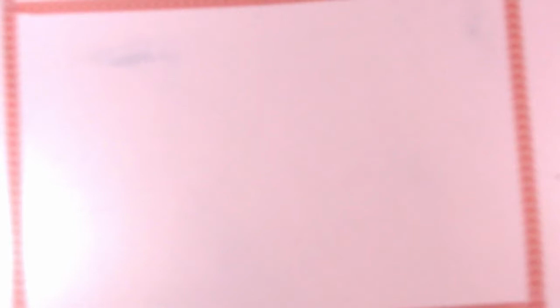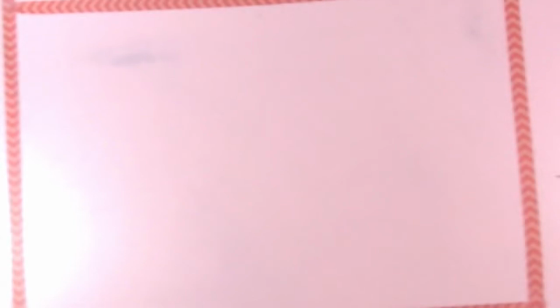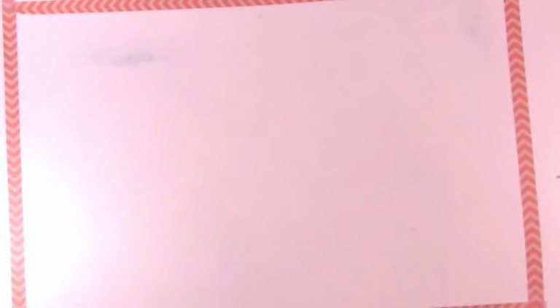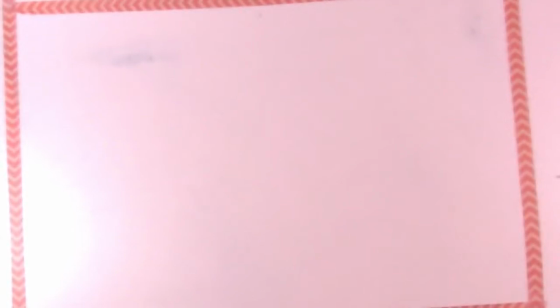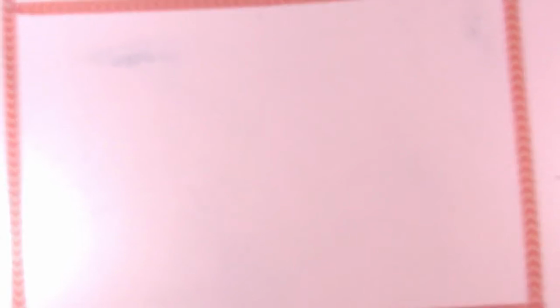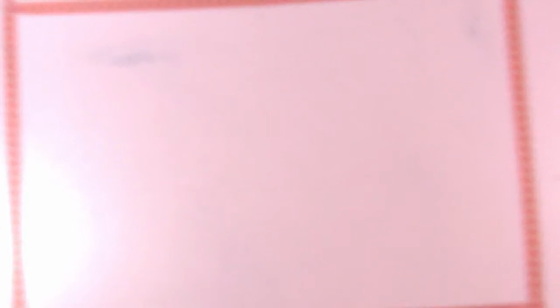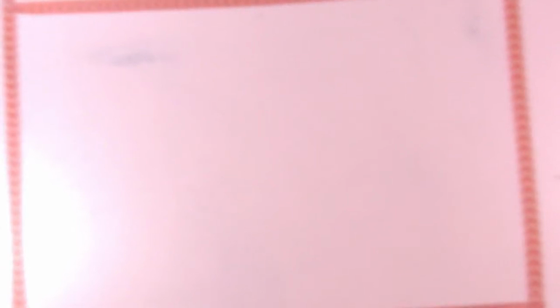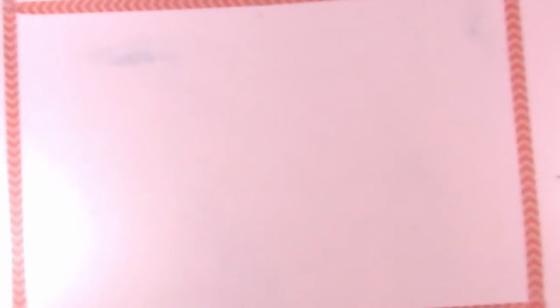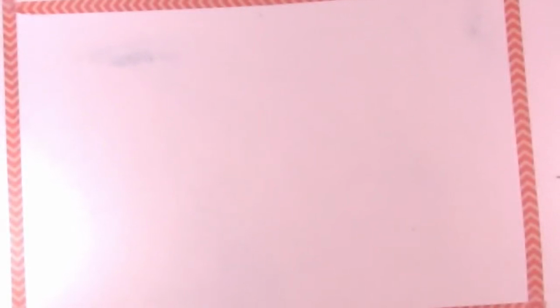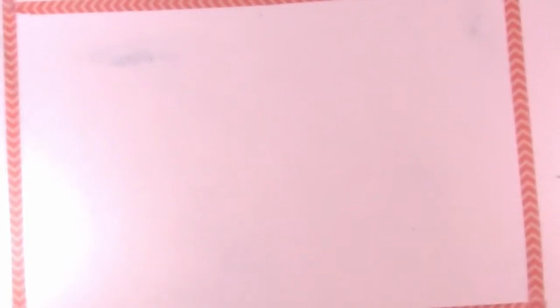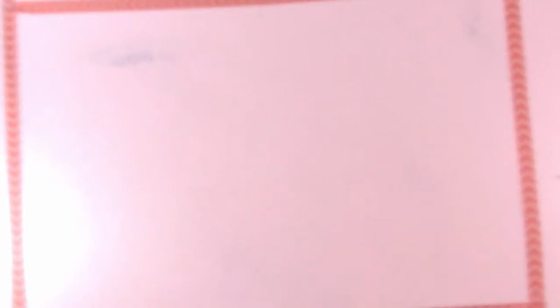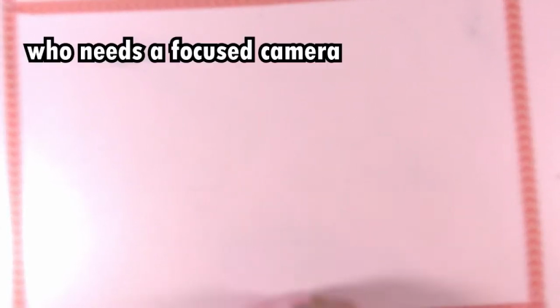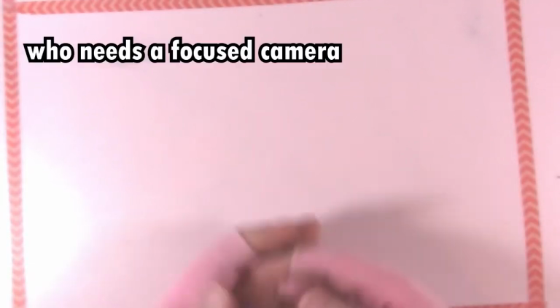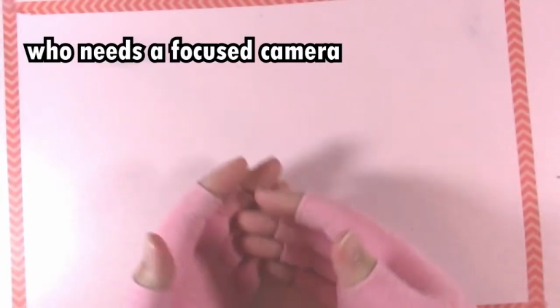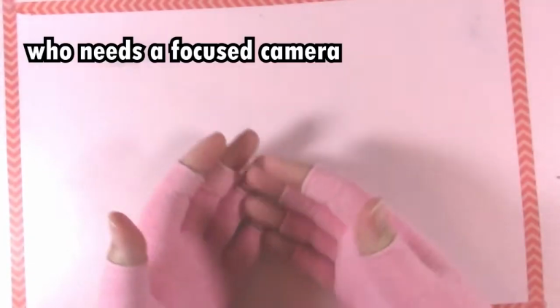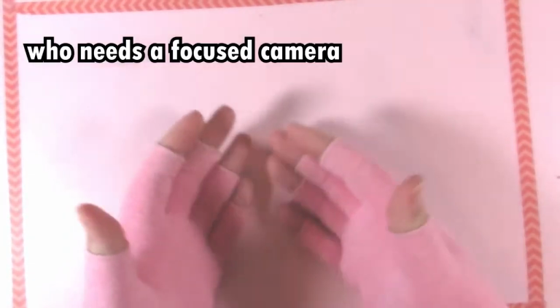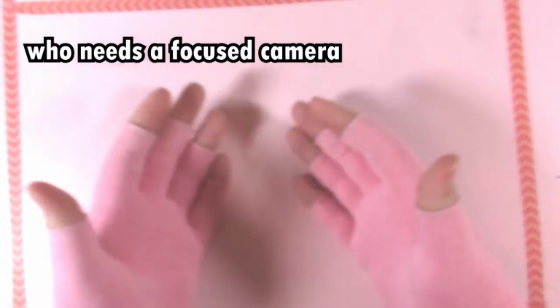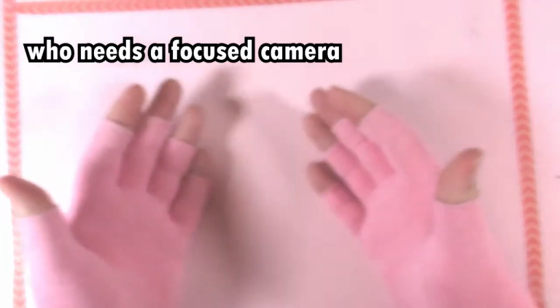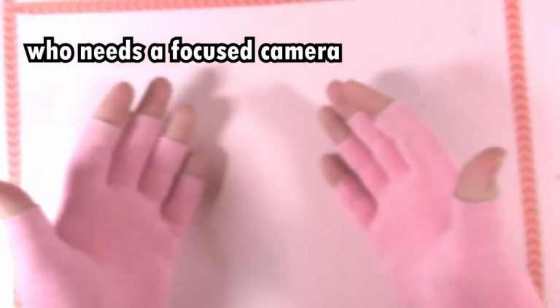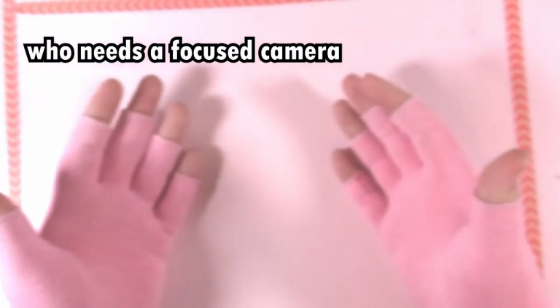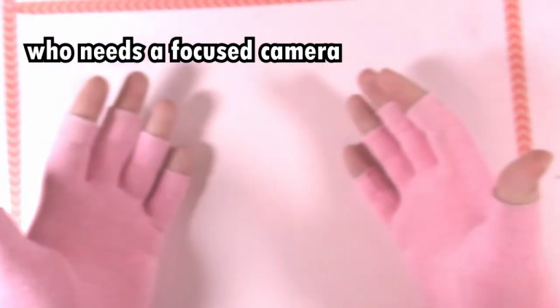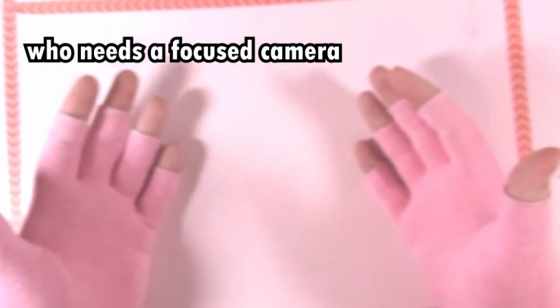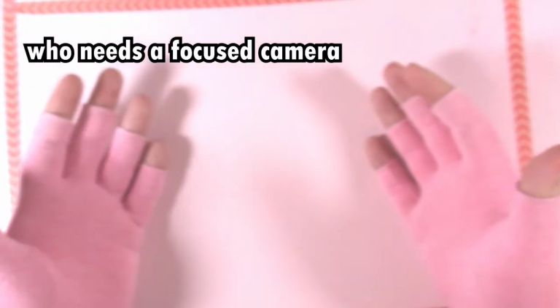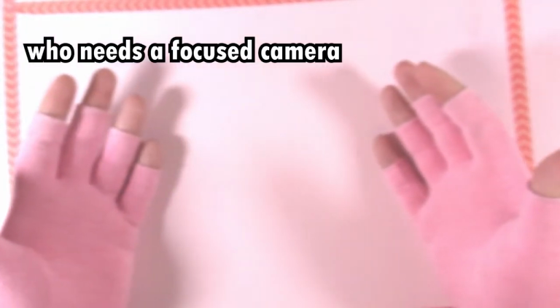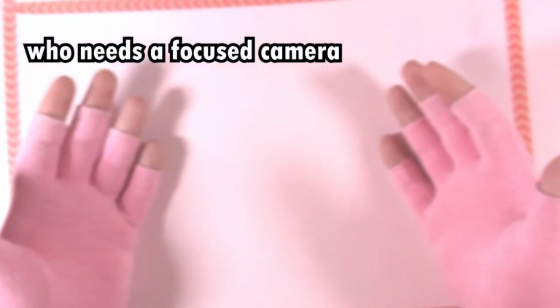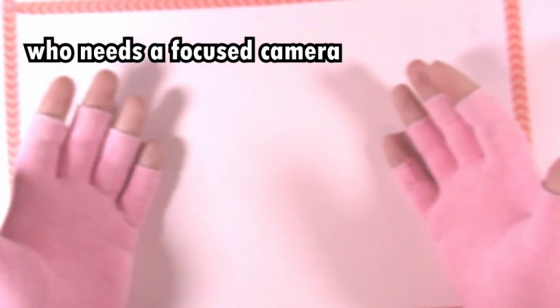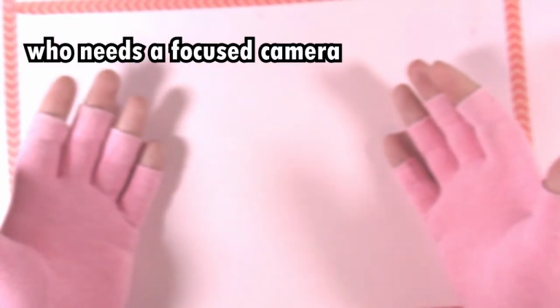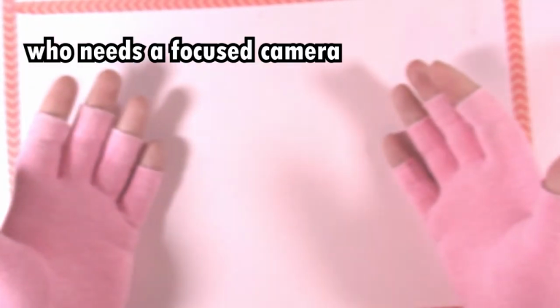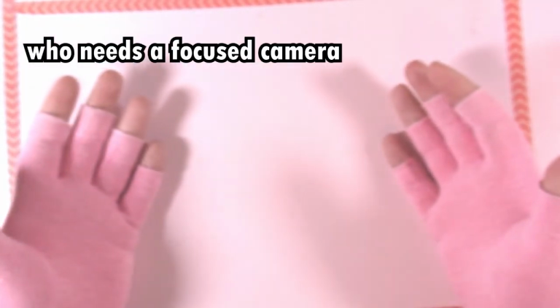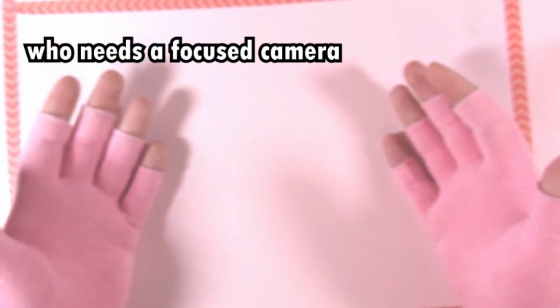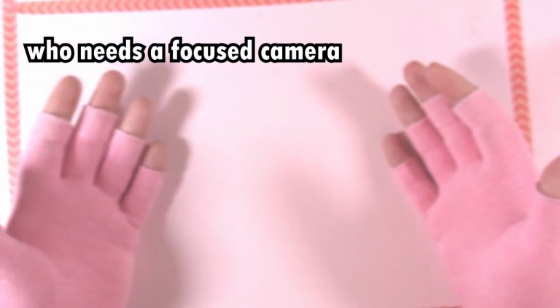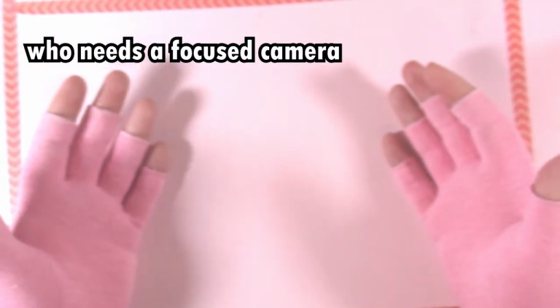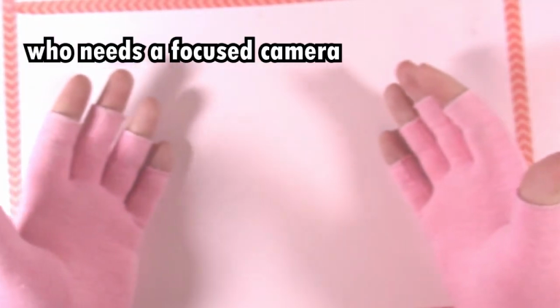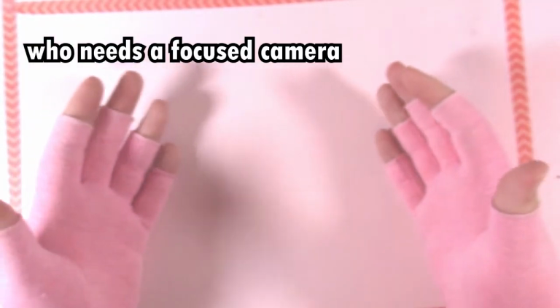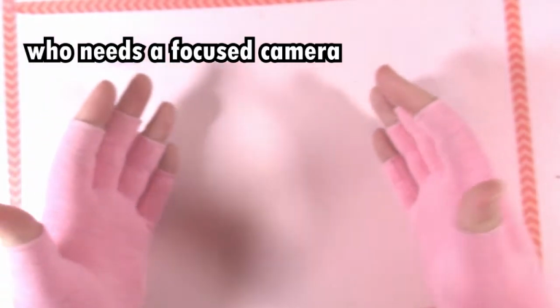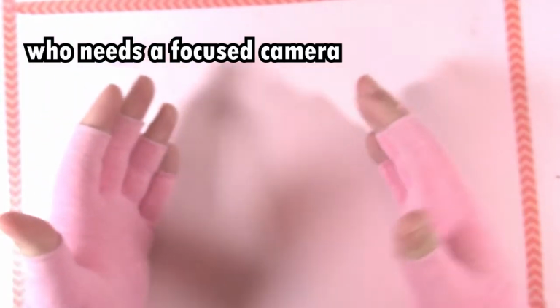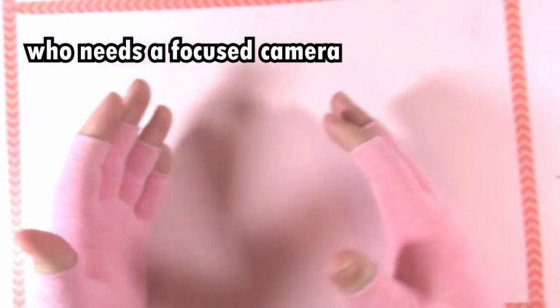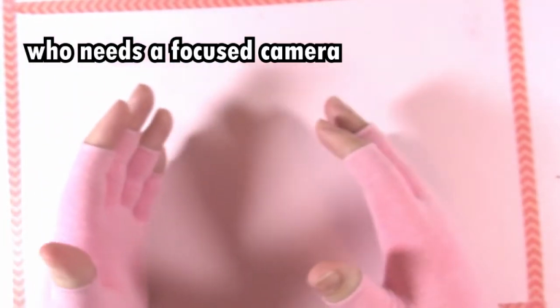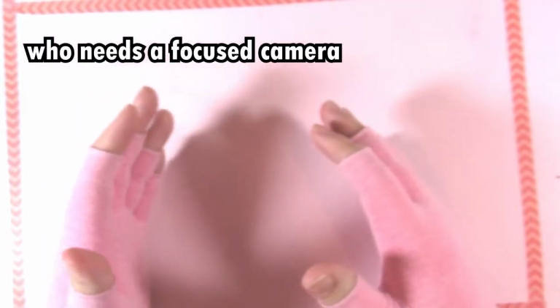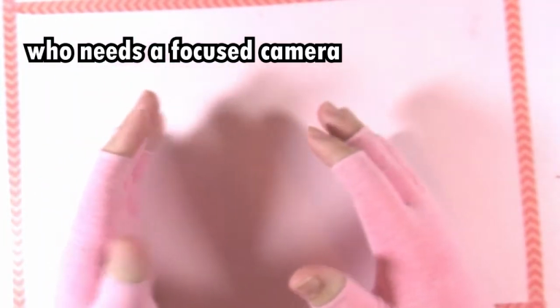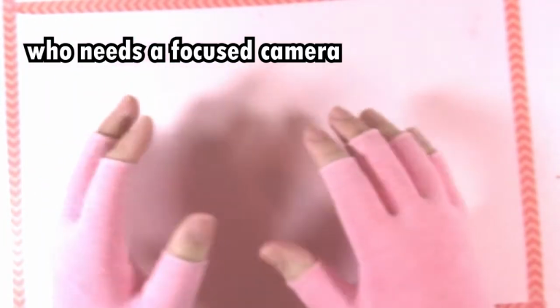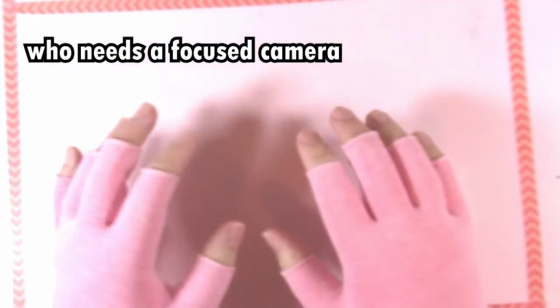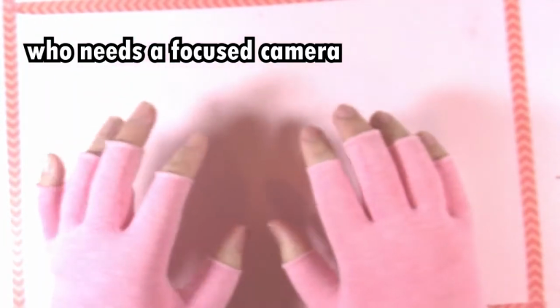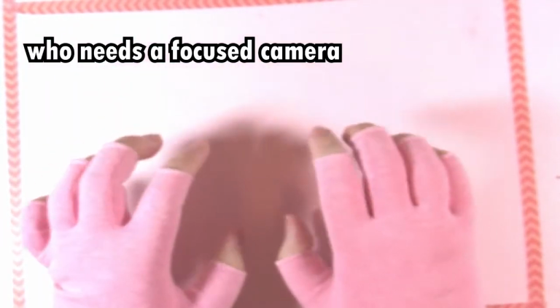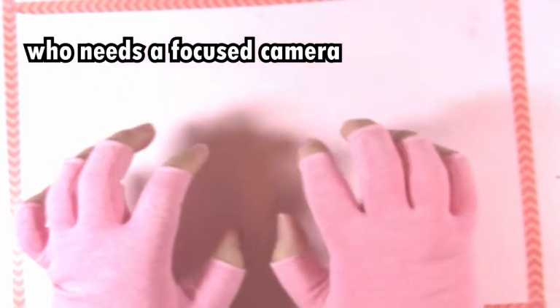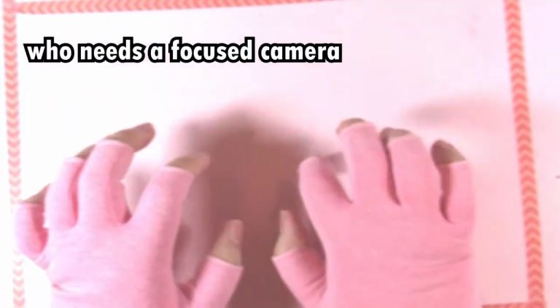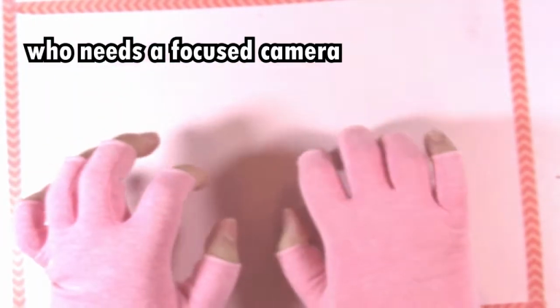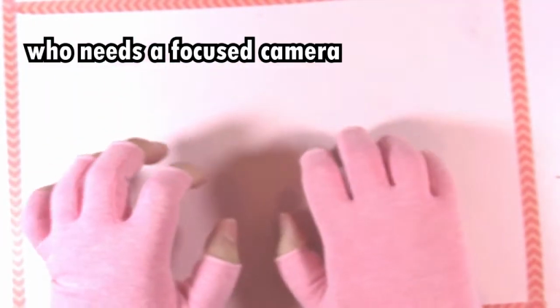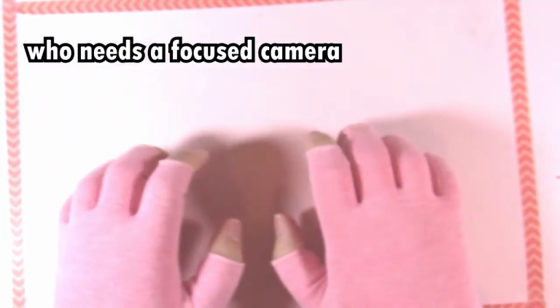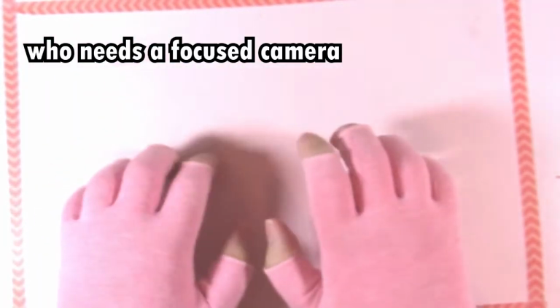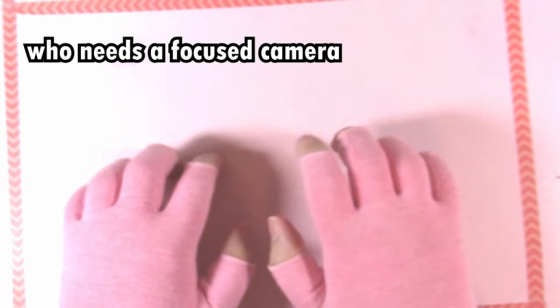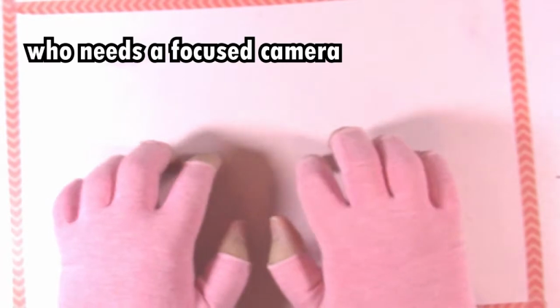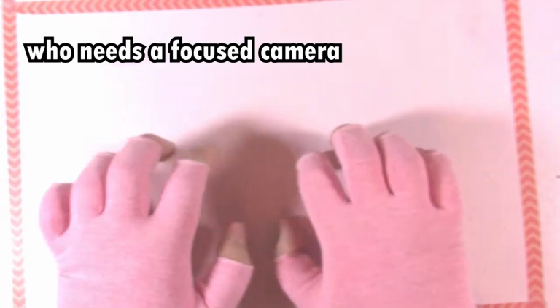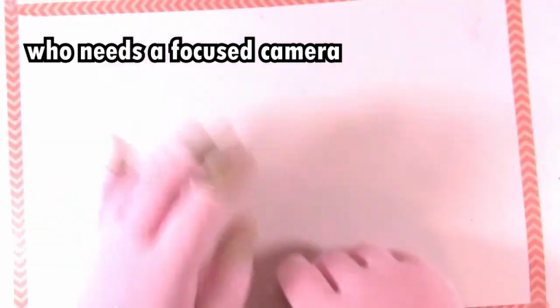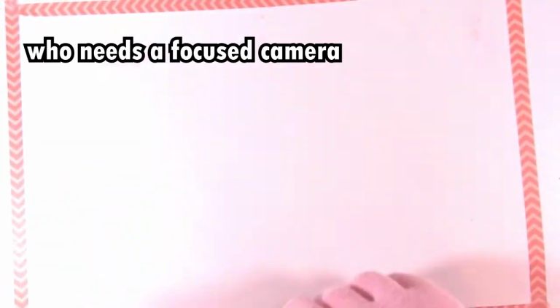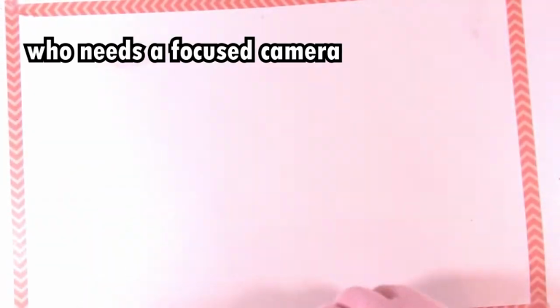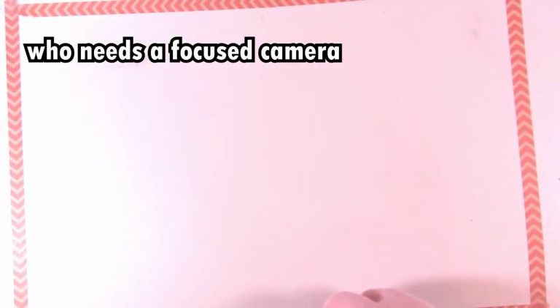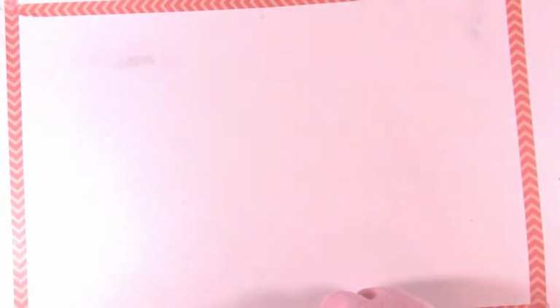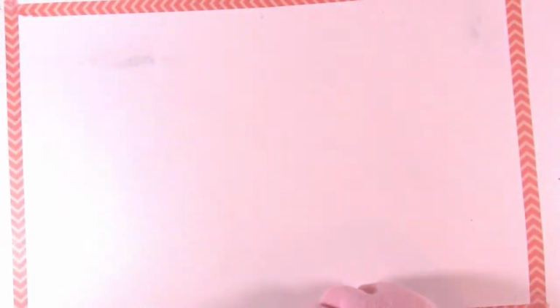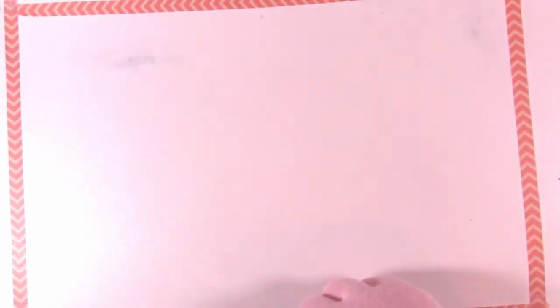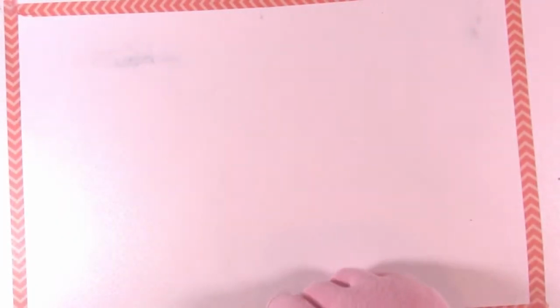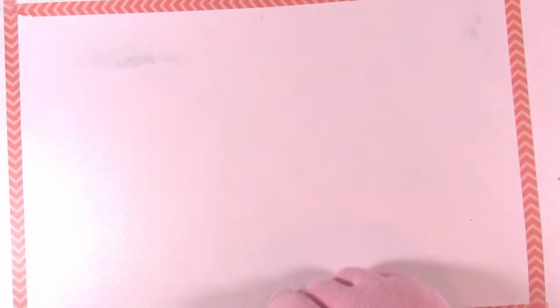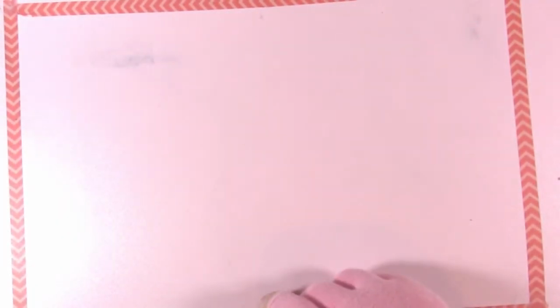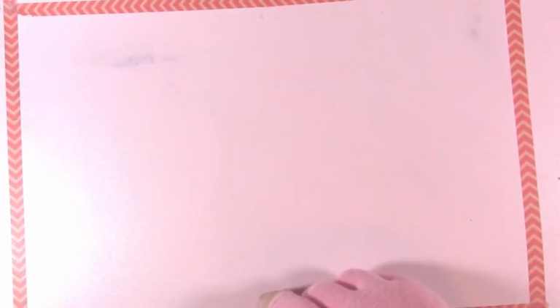Hello friends and welcome back to Soft Pink Muppet Hands. ASMR. Okay, that joke's not funny anymore.